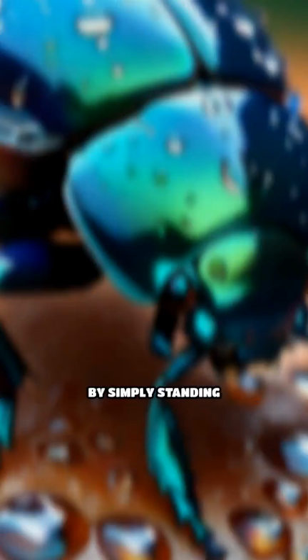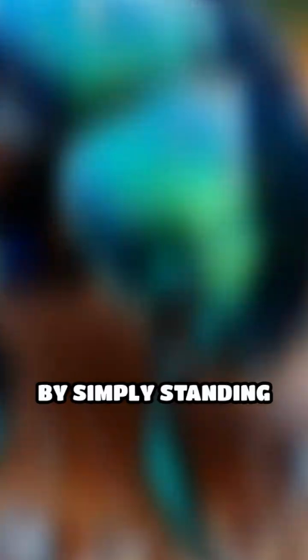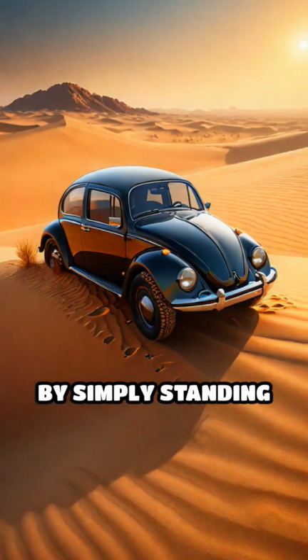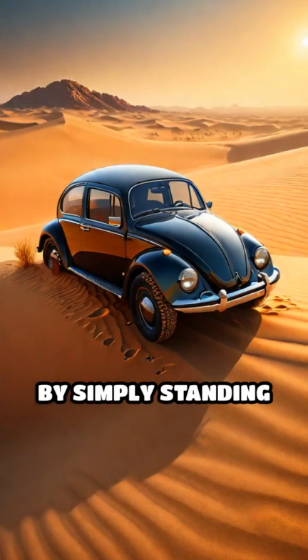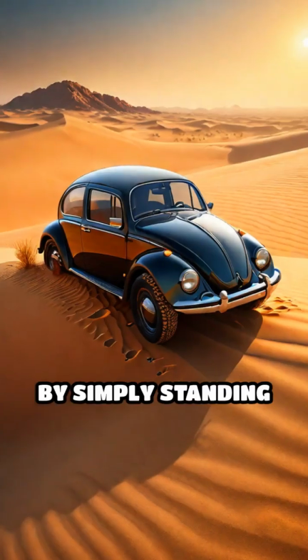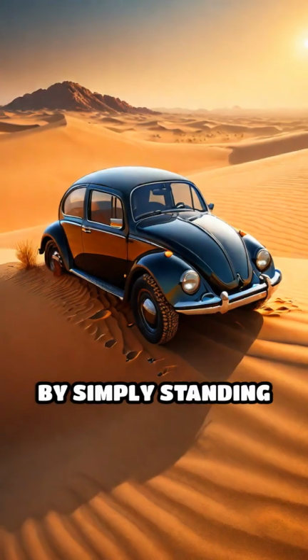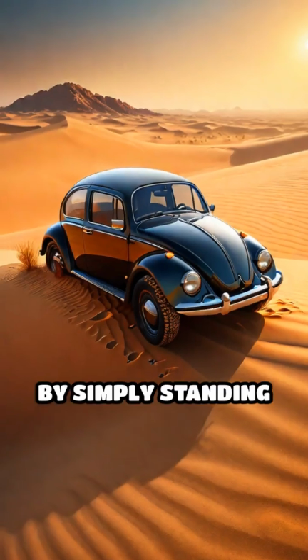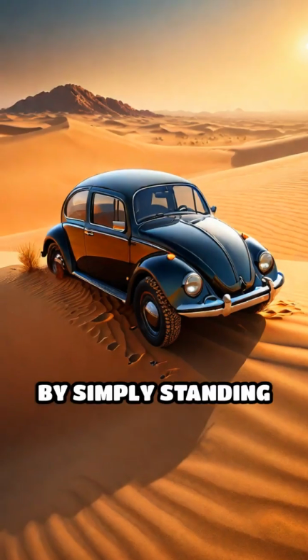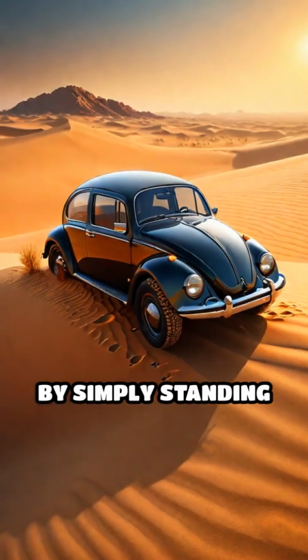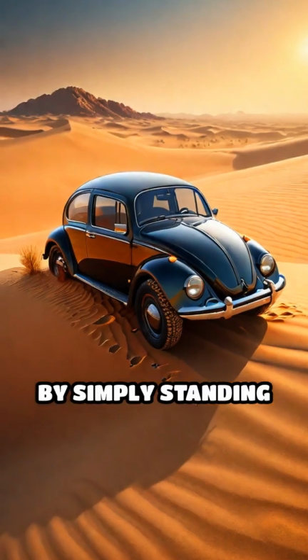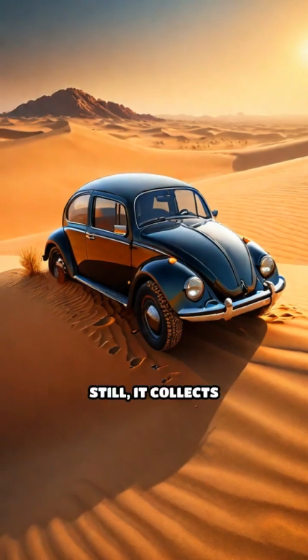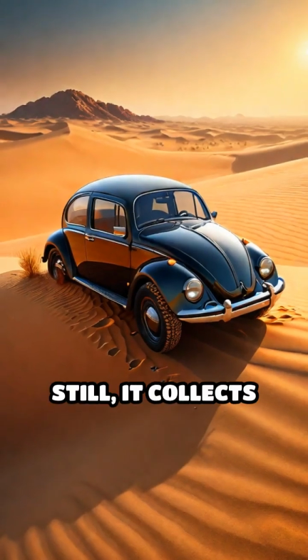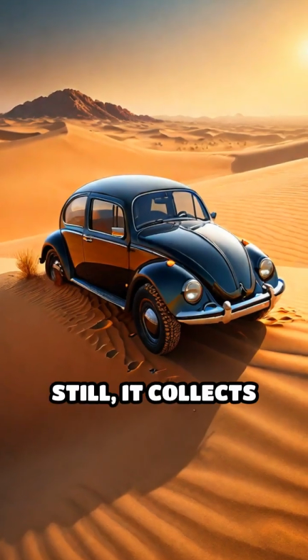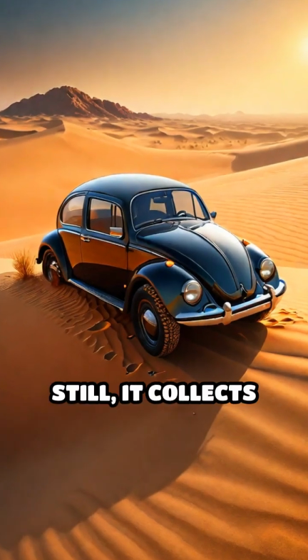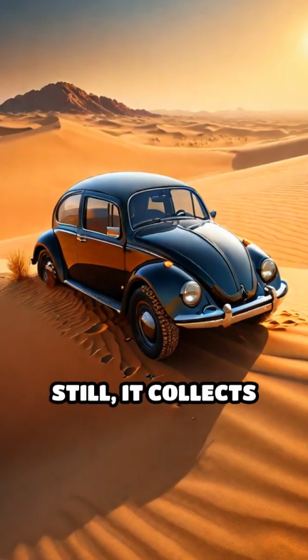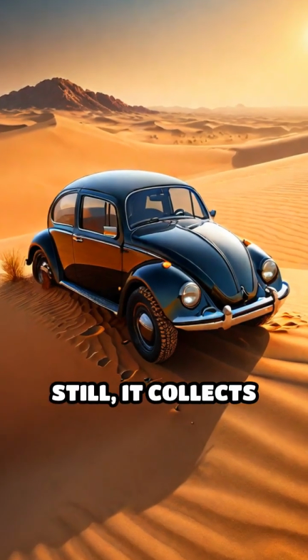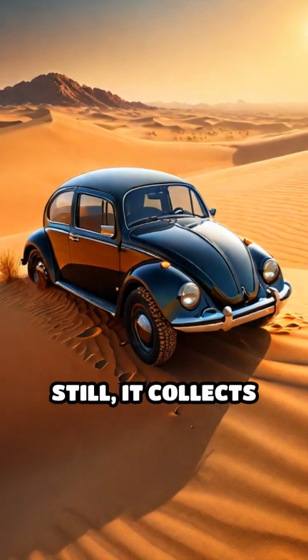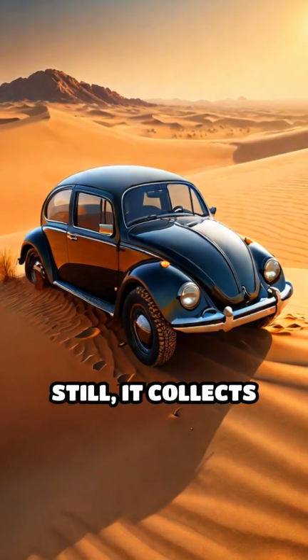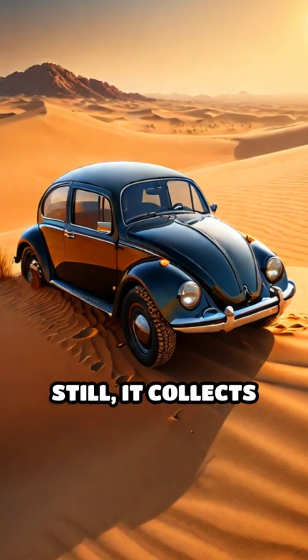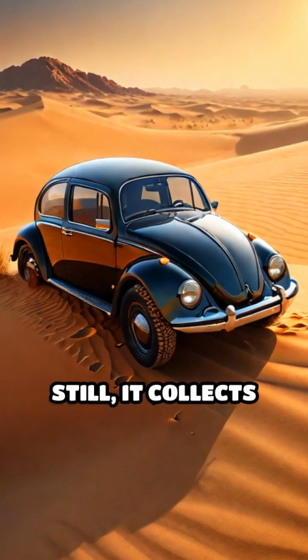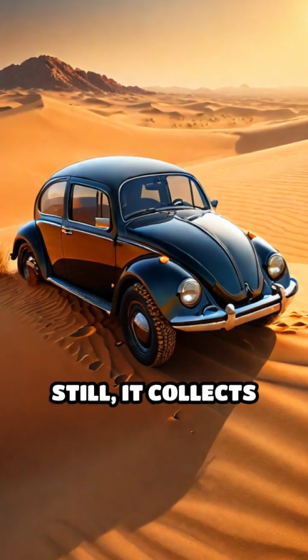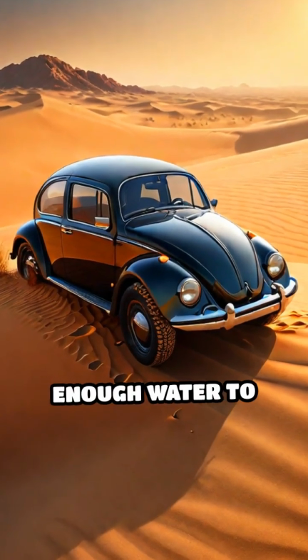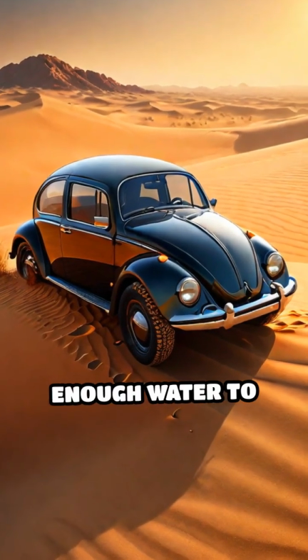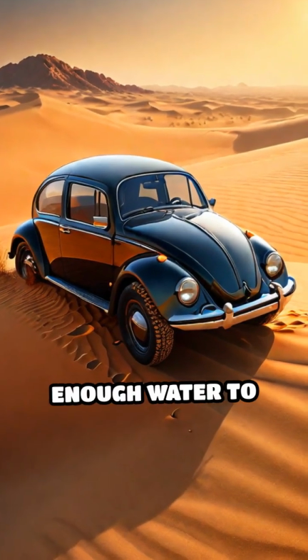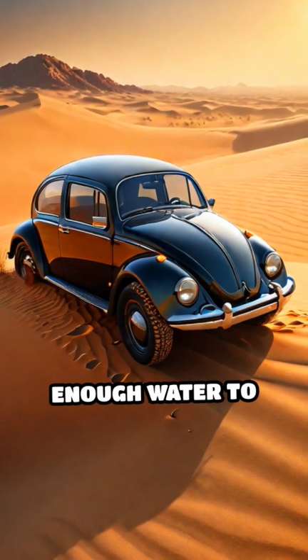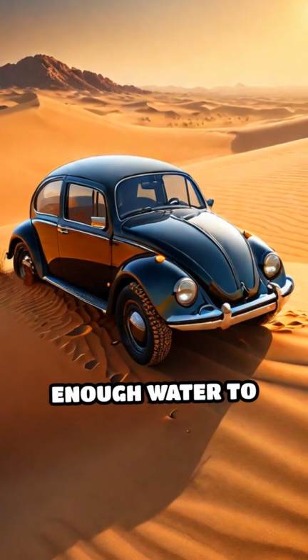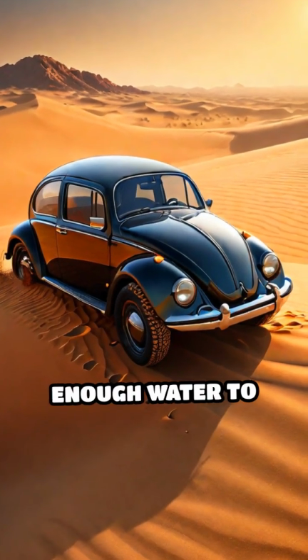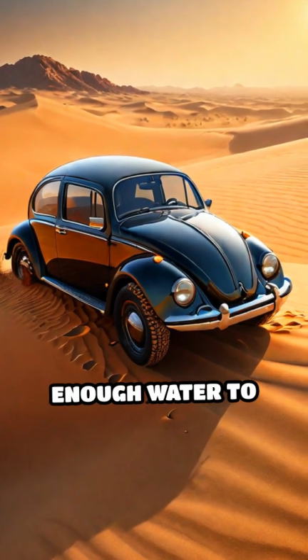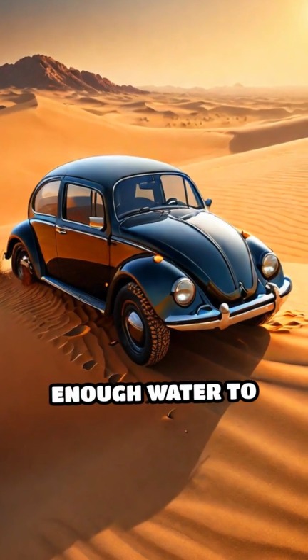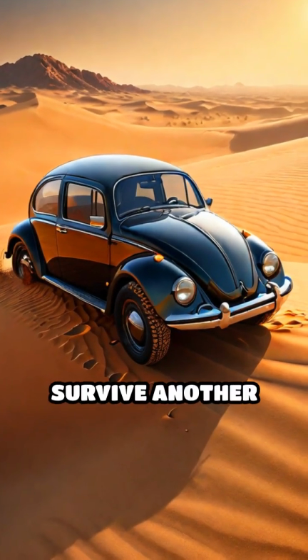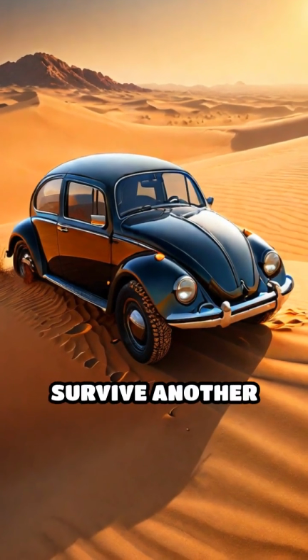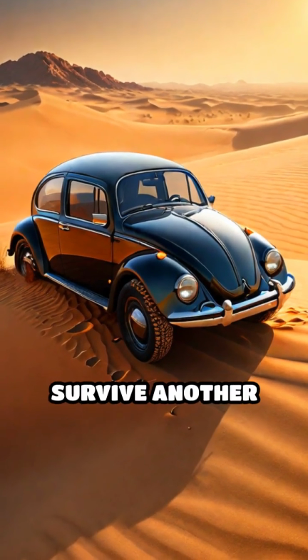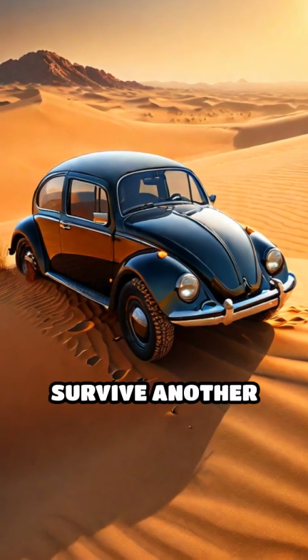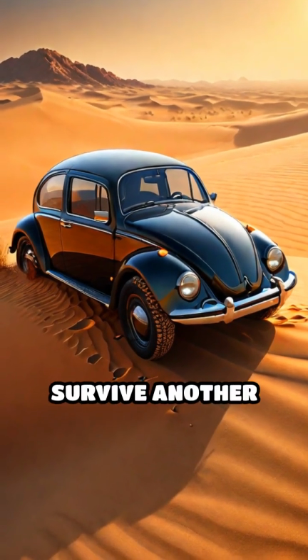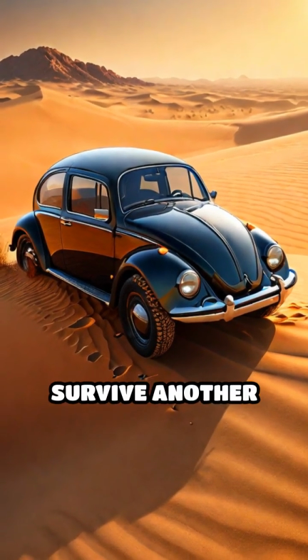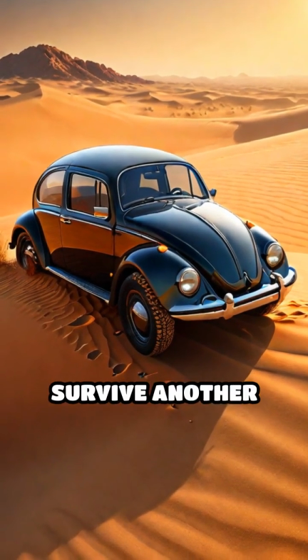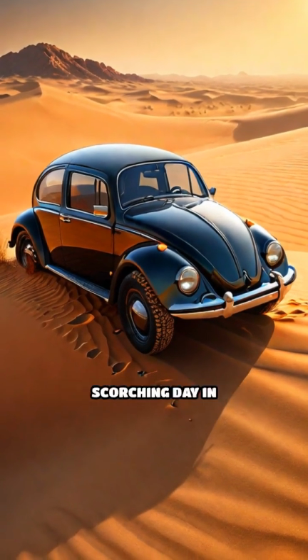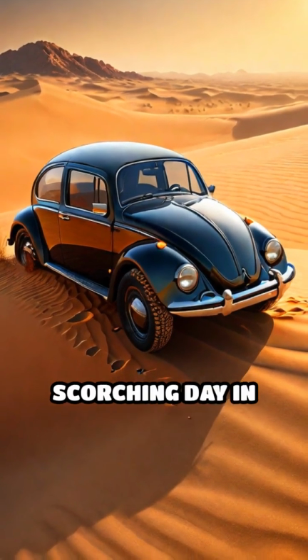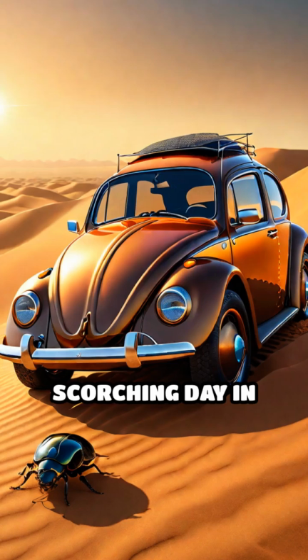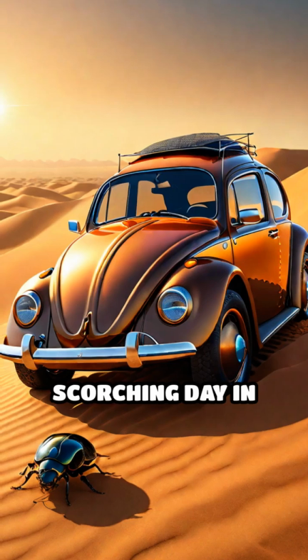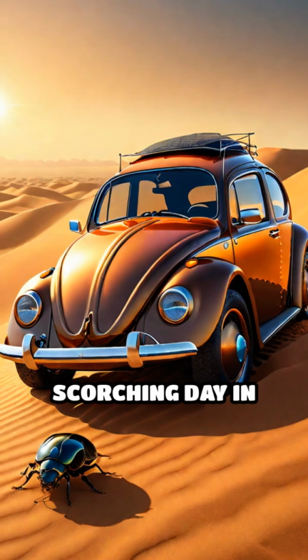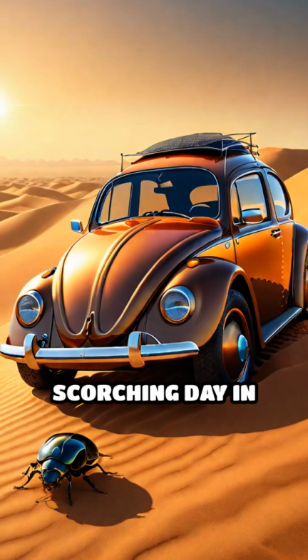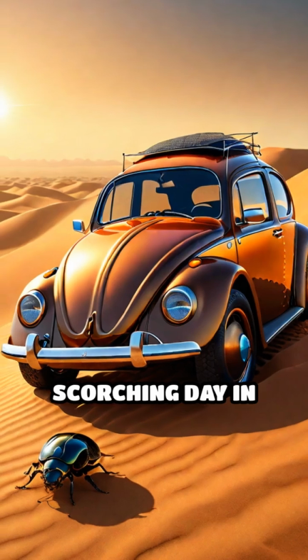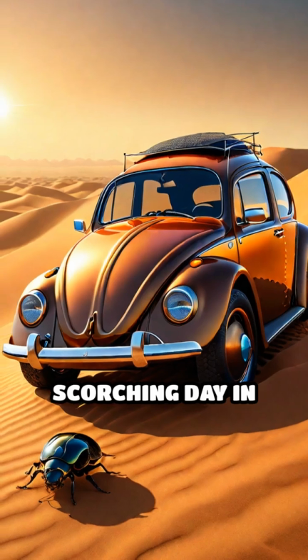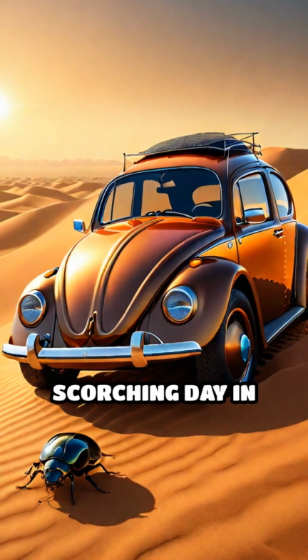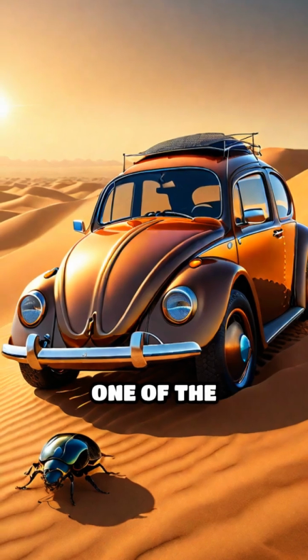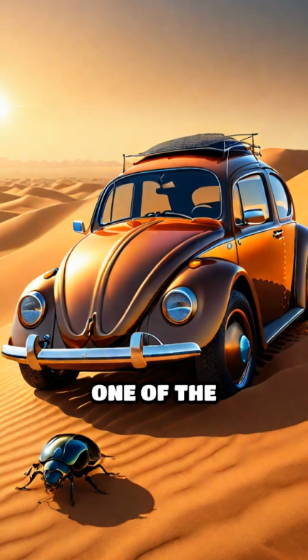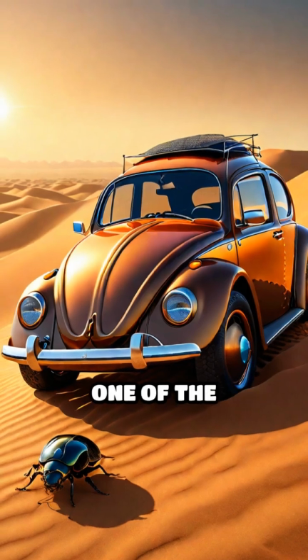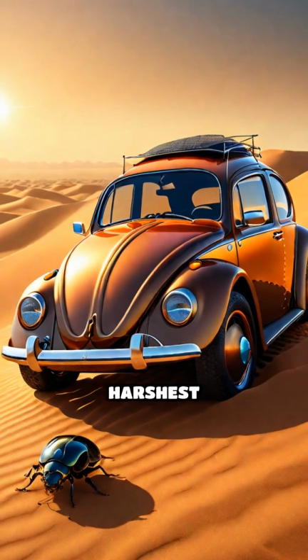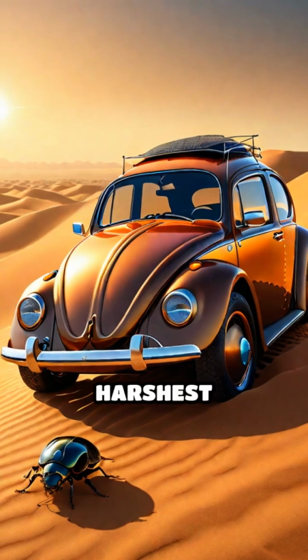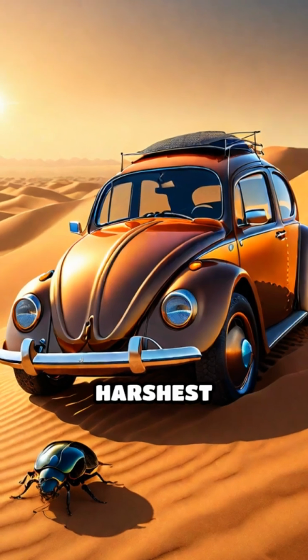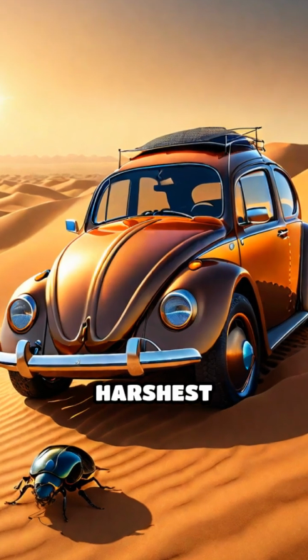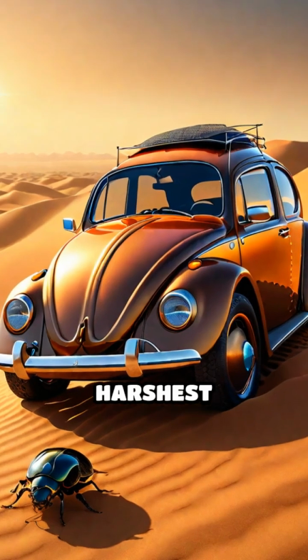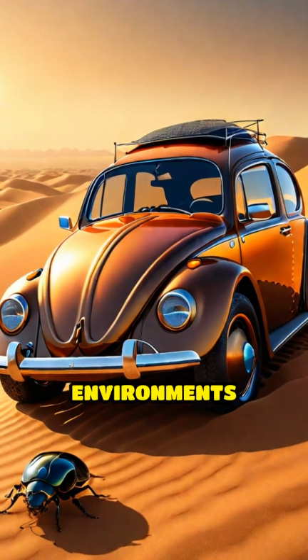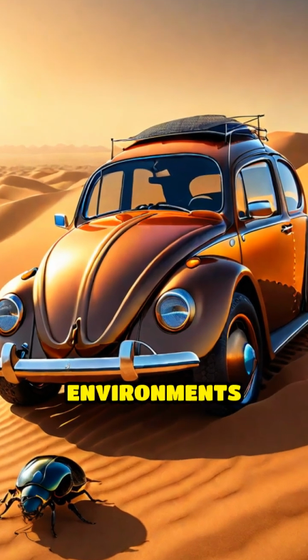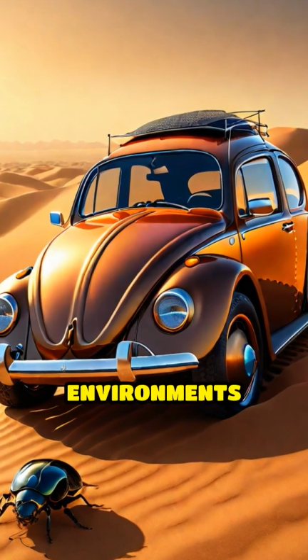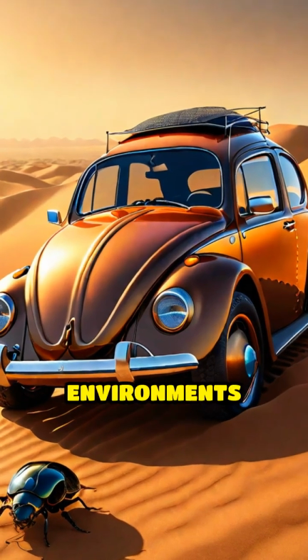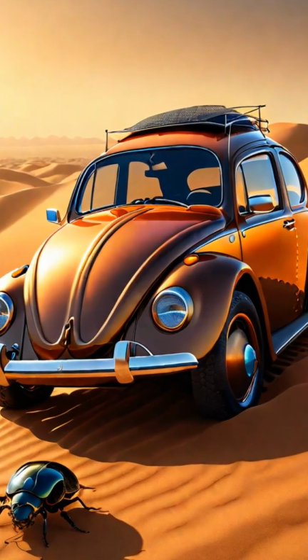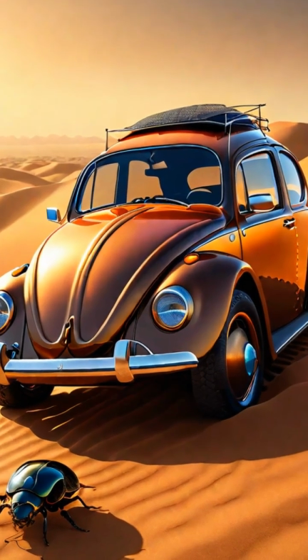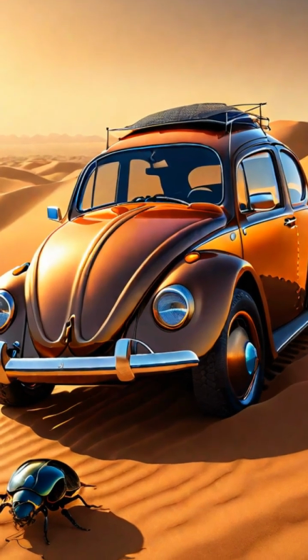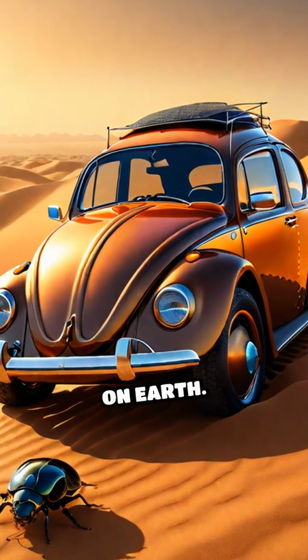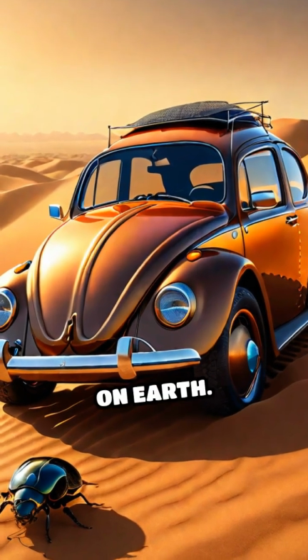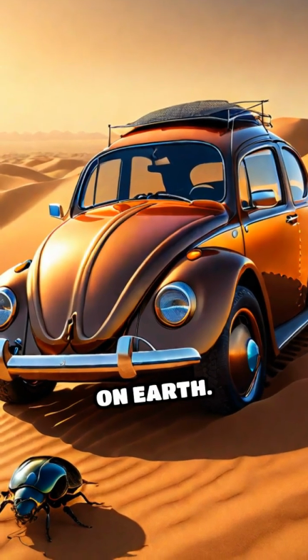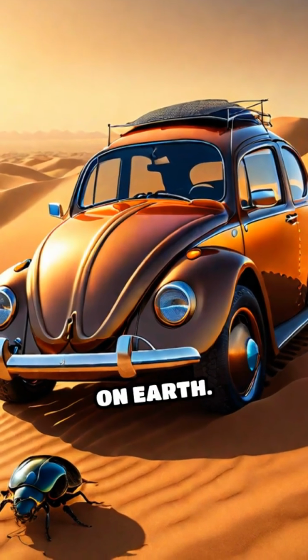By simply standing still, it collects enough water to survive another scorching day in one of the harshest environments on Earth.